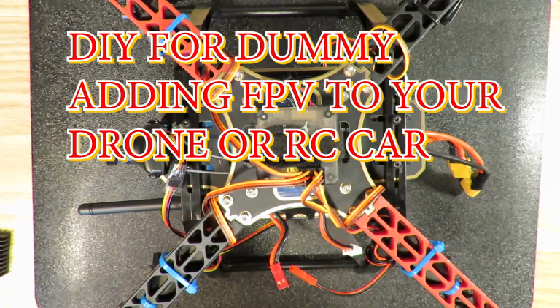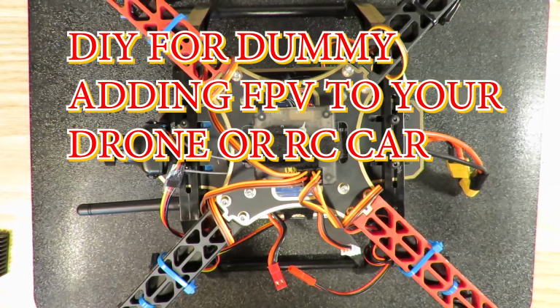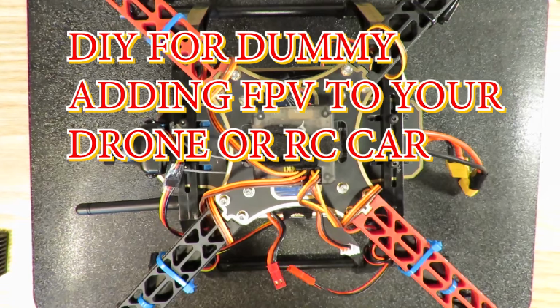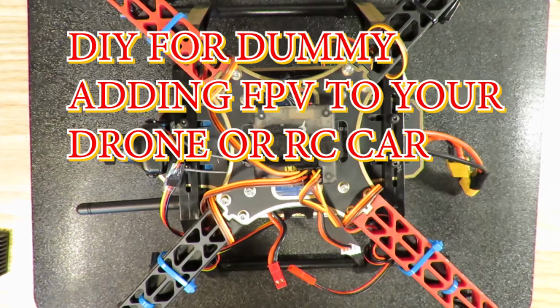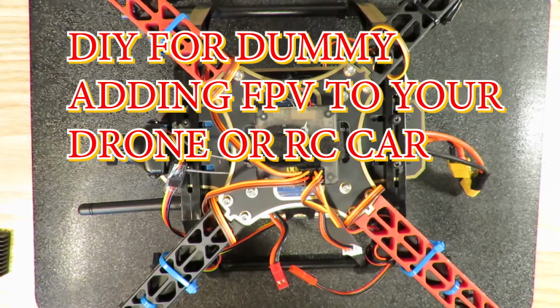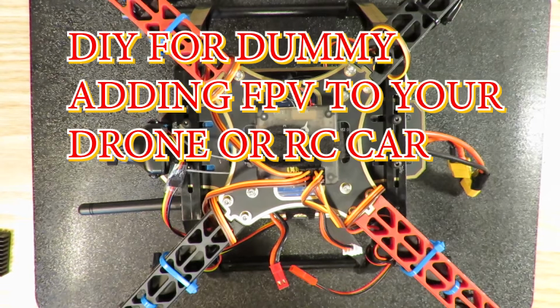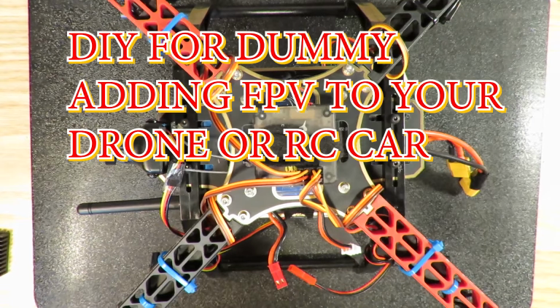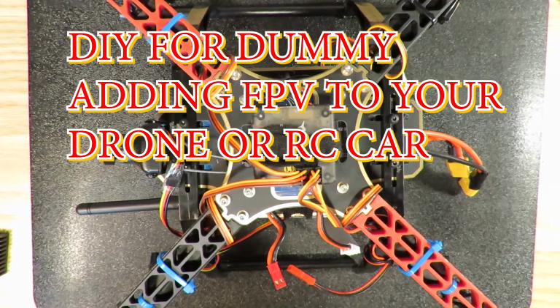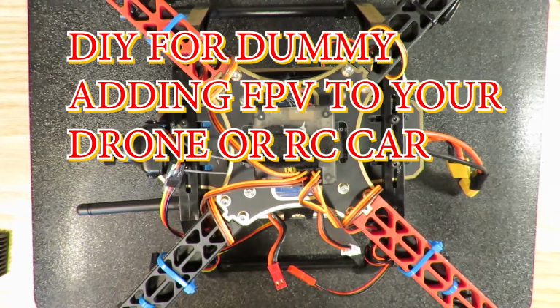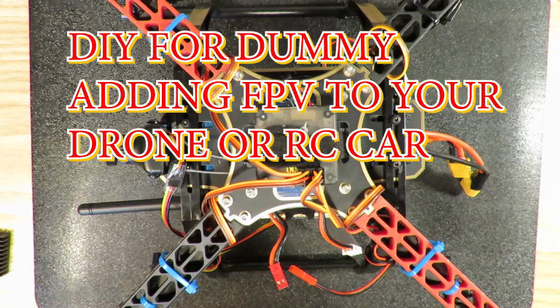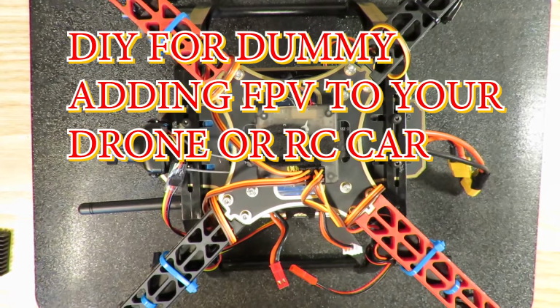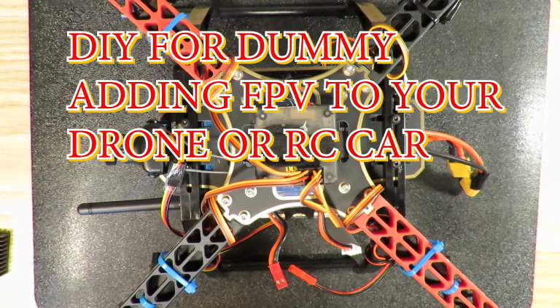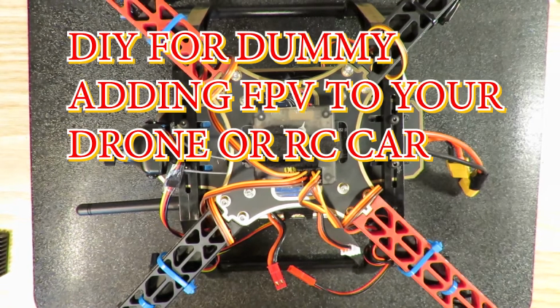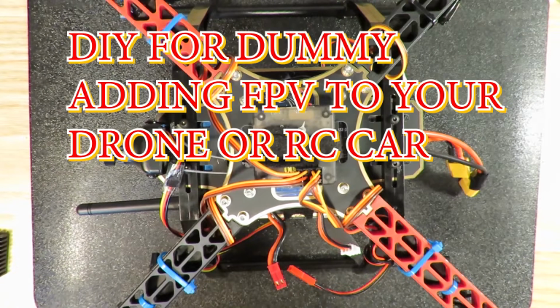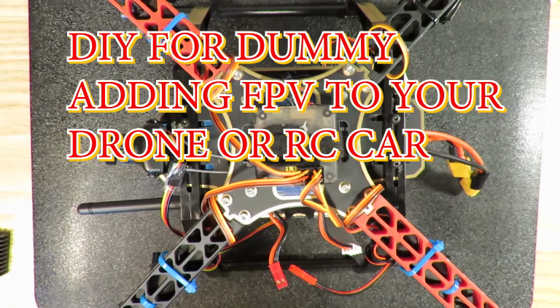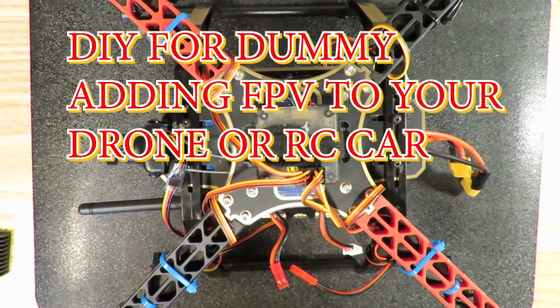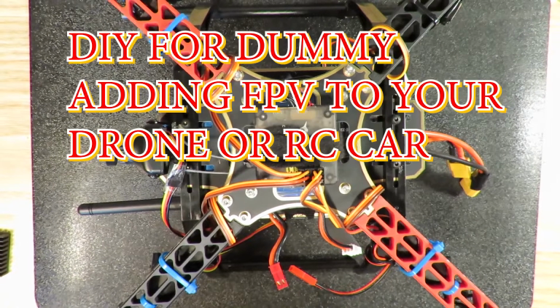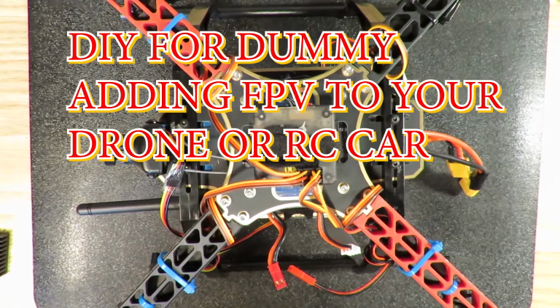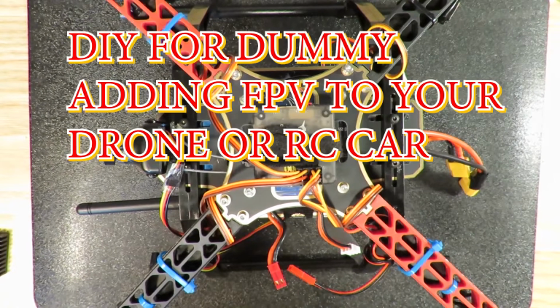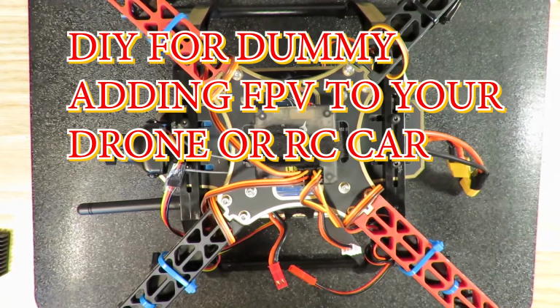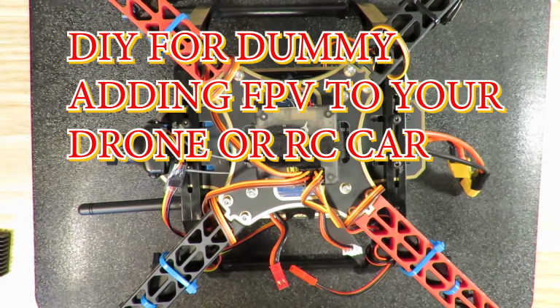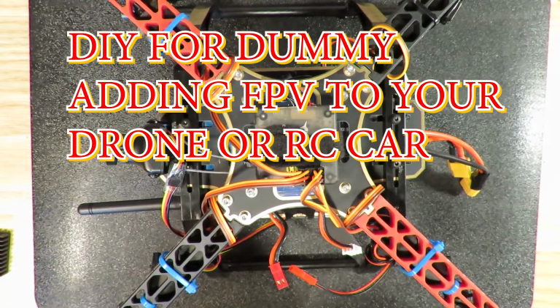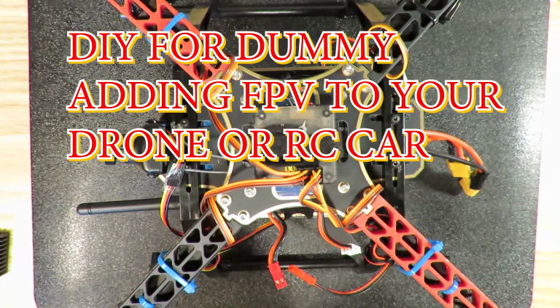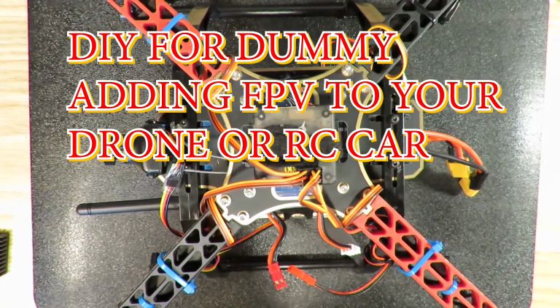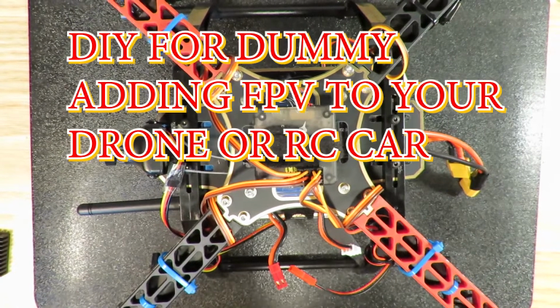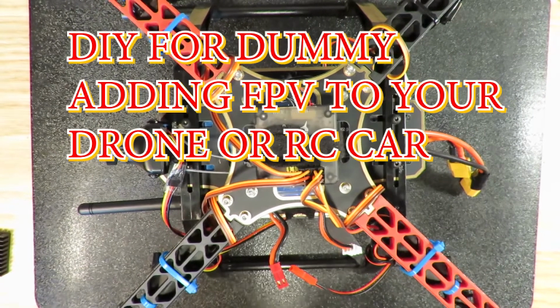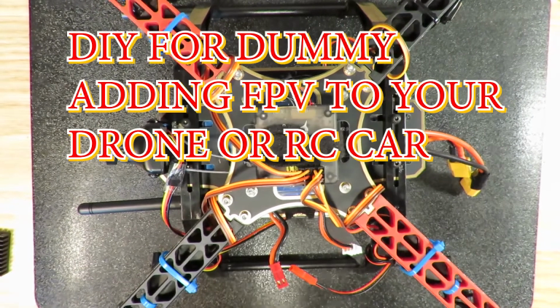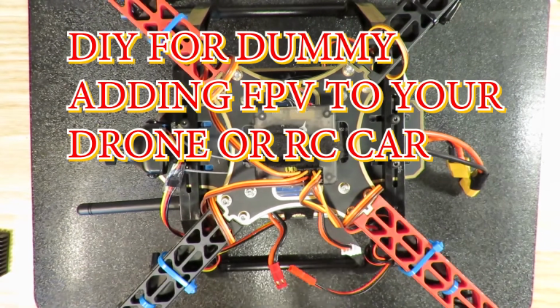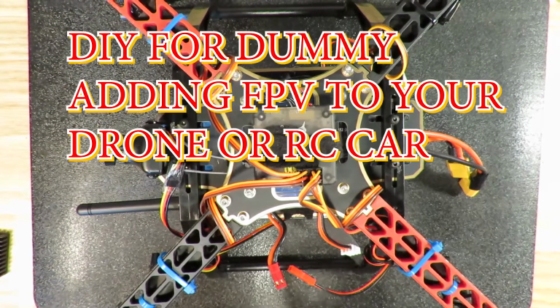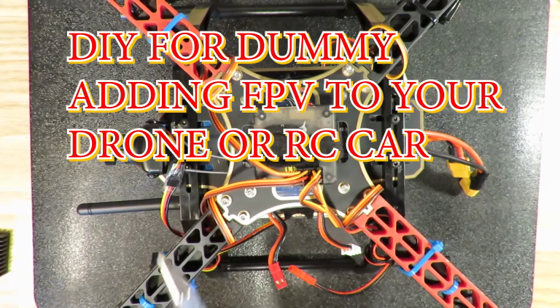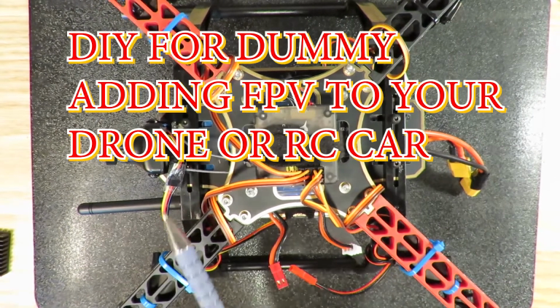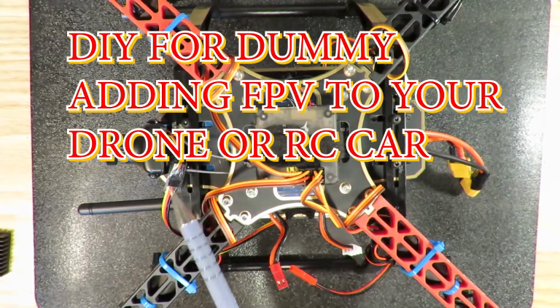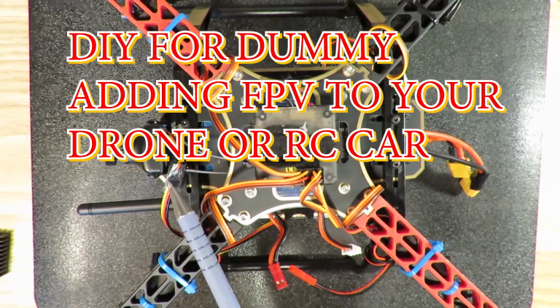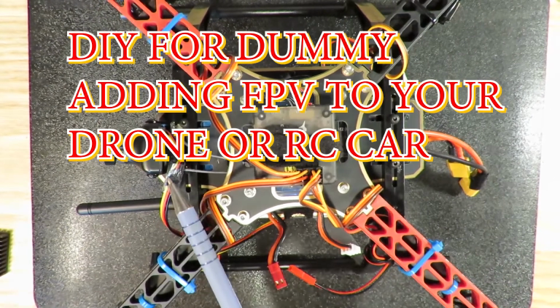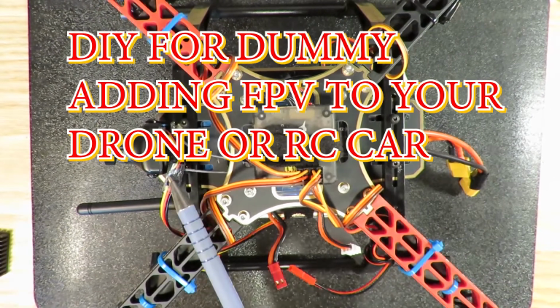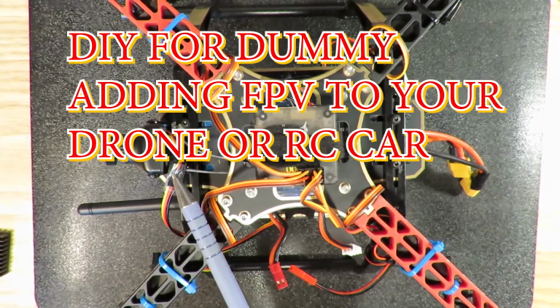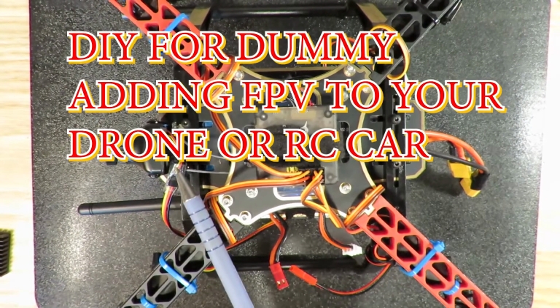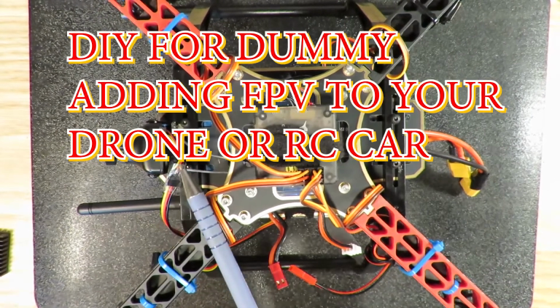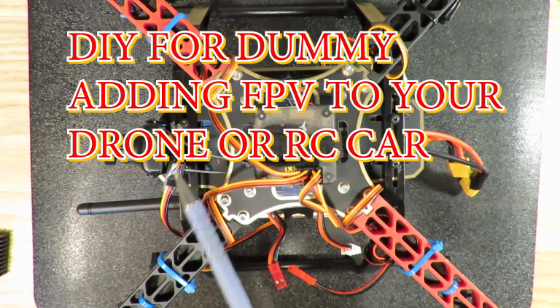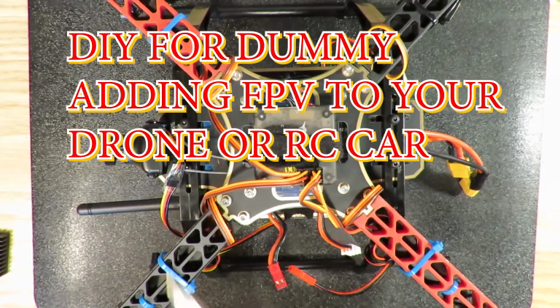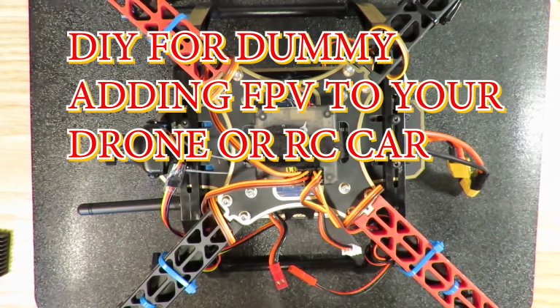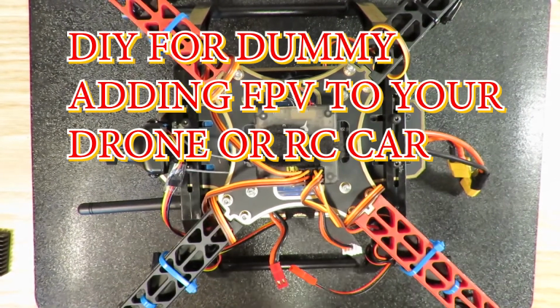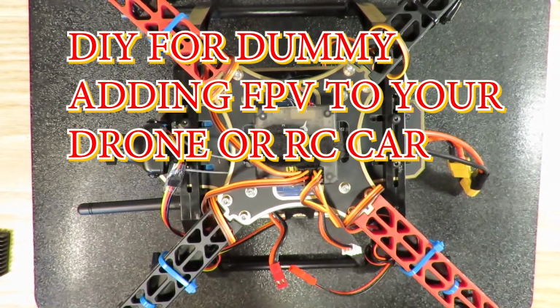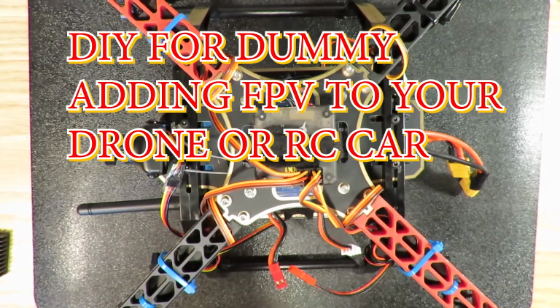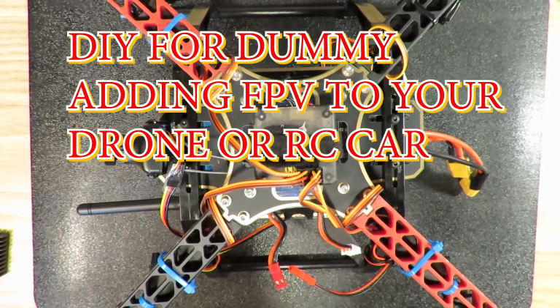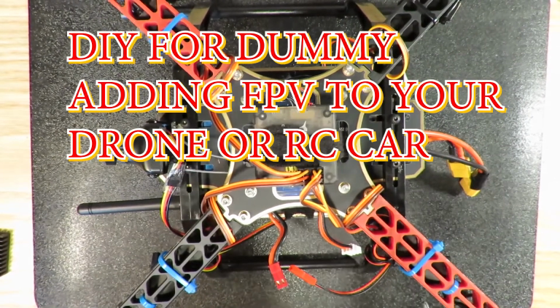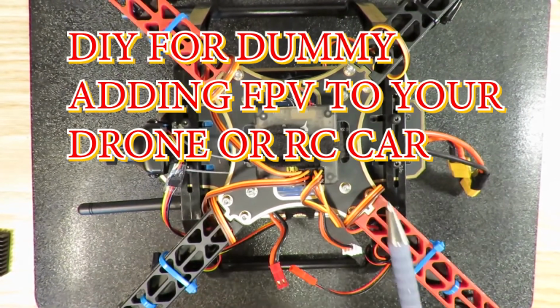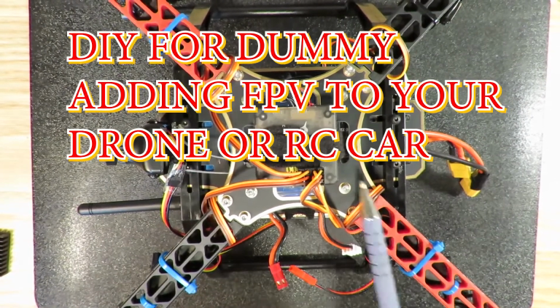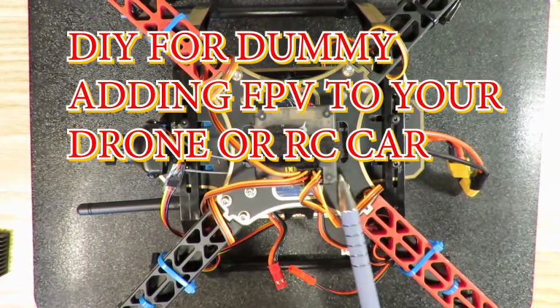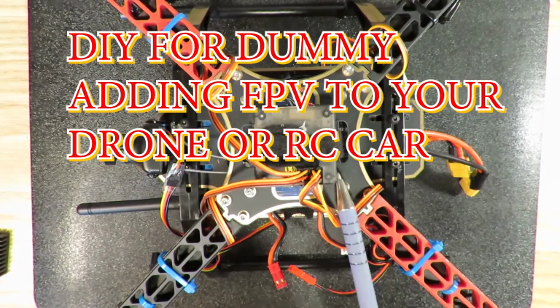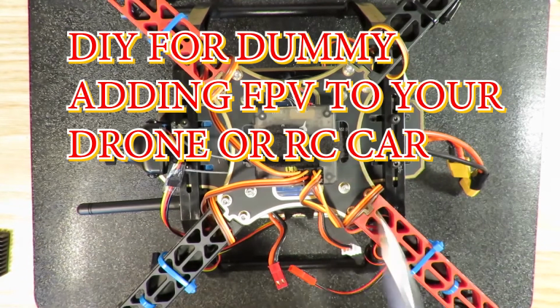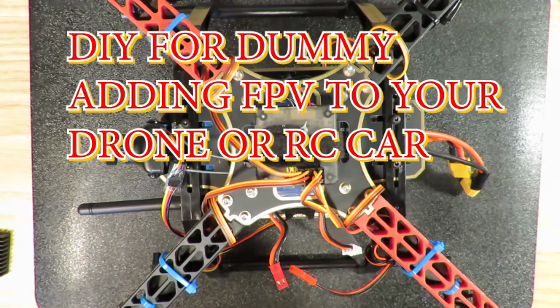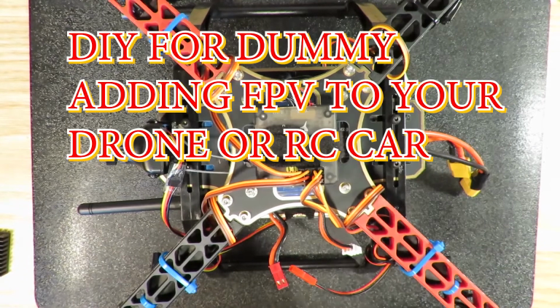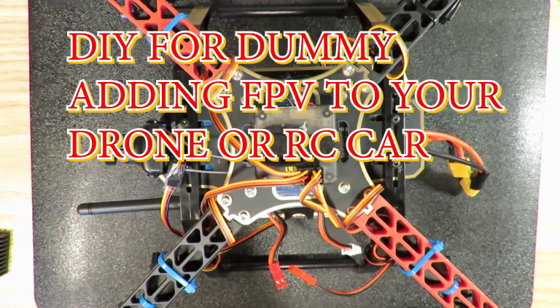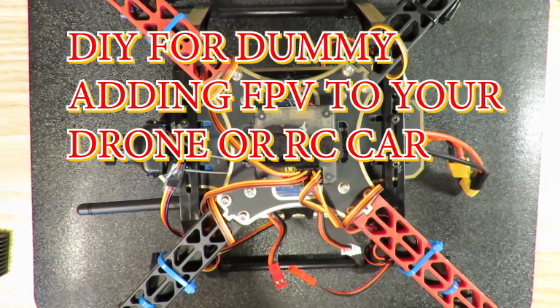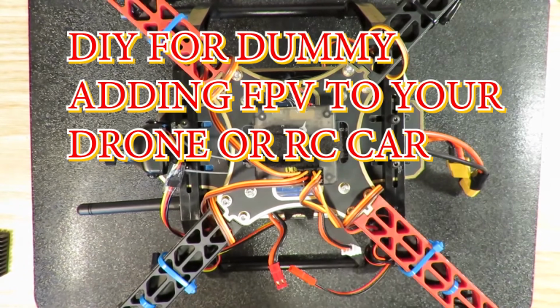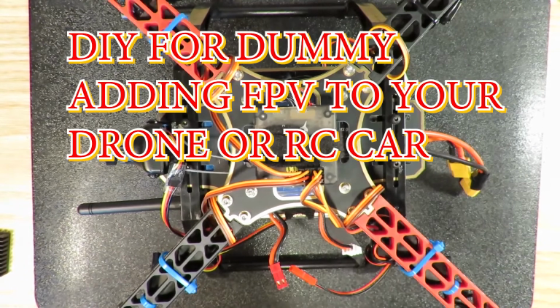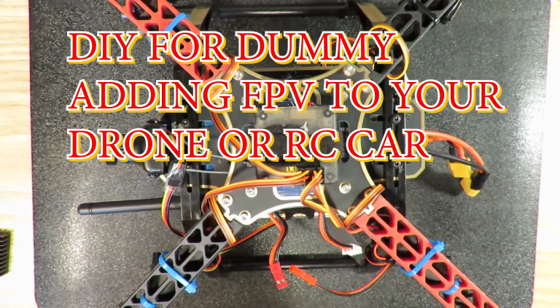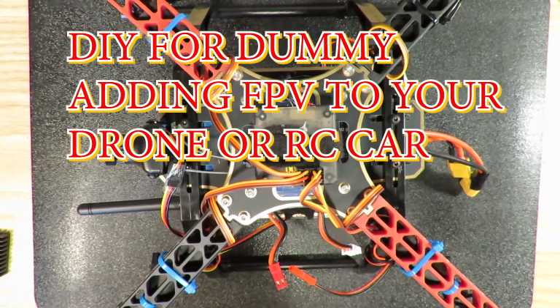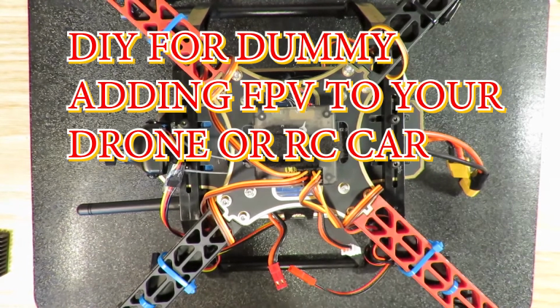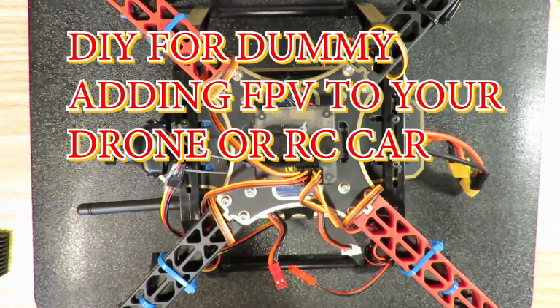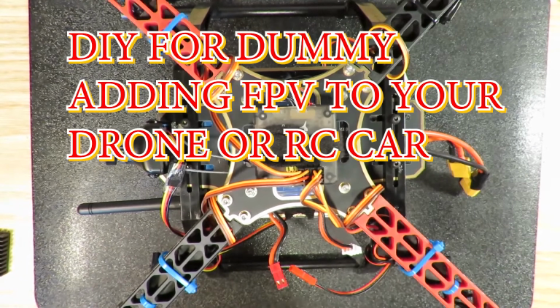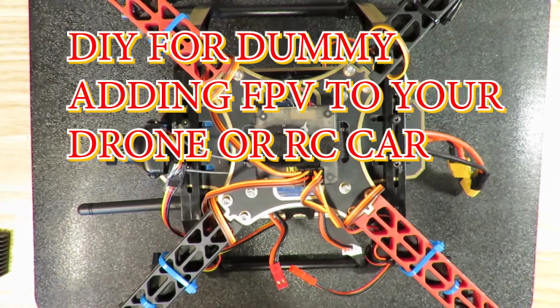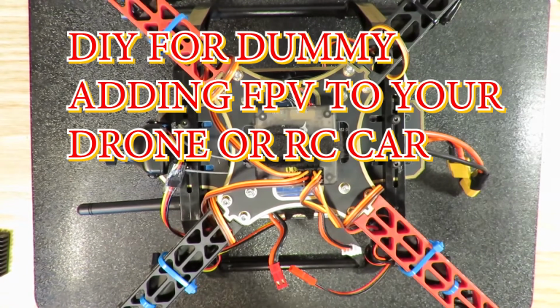Hello everyone, today's DIY for dummies is about adding an FPV system to your racing drone or racing car.